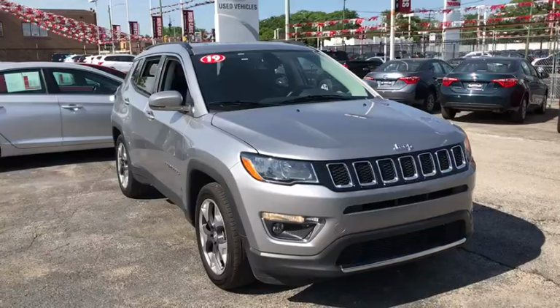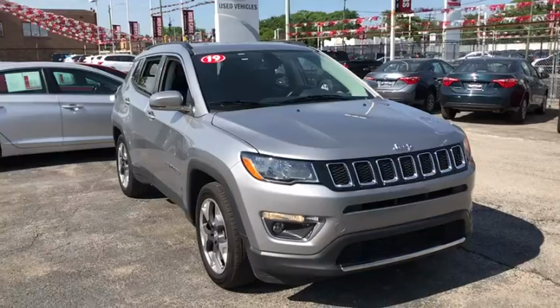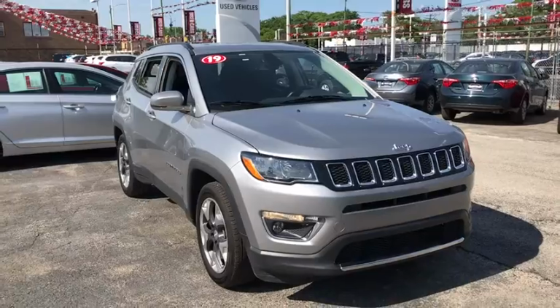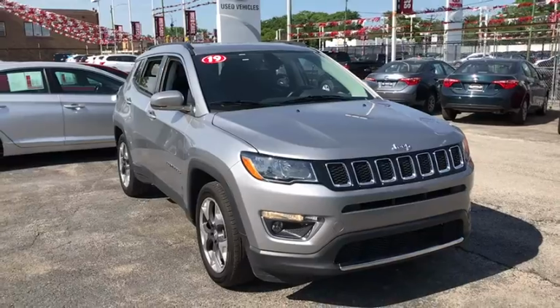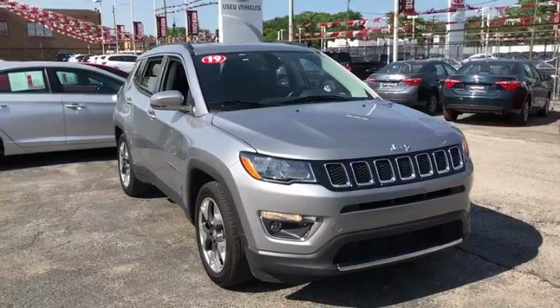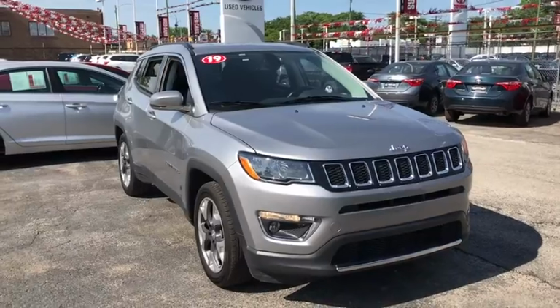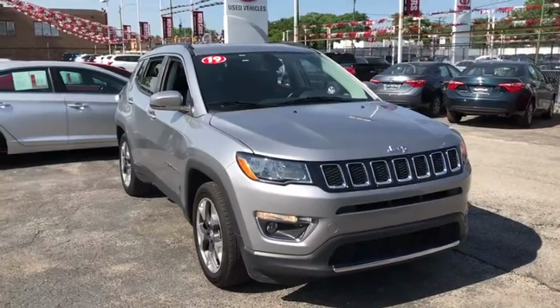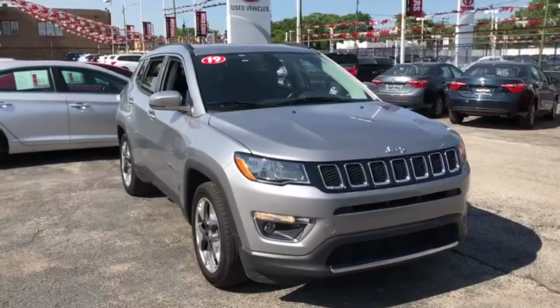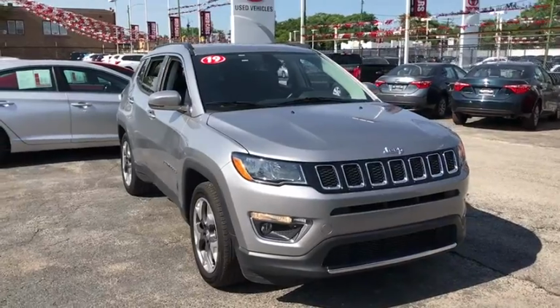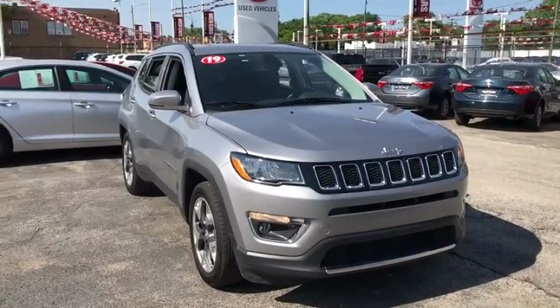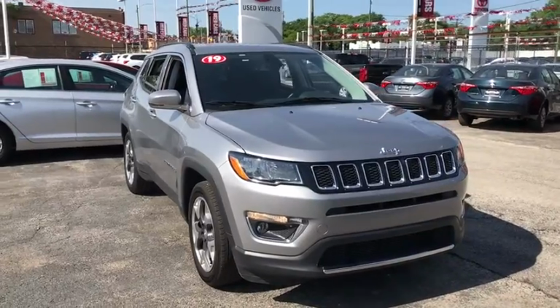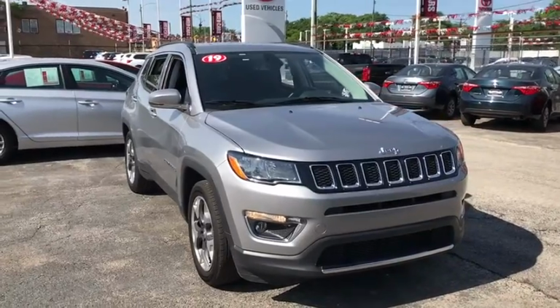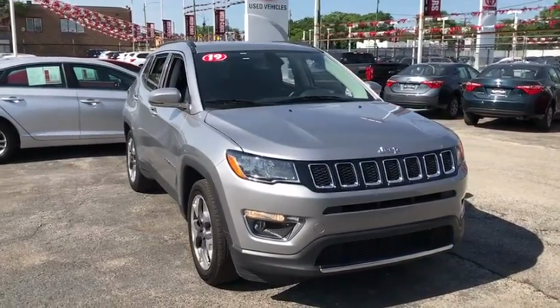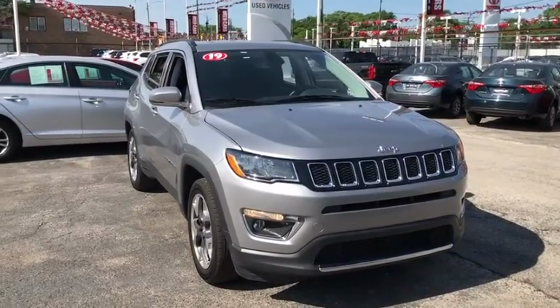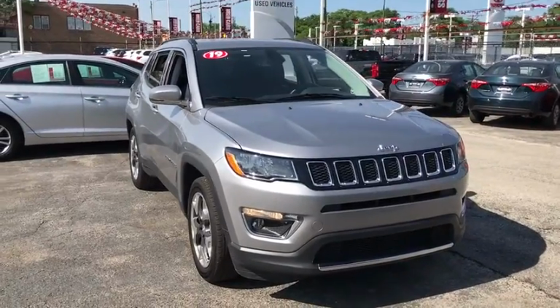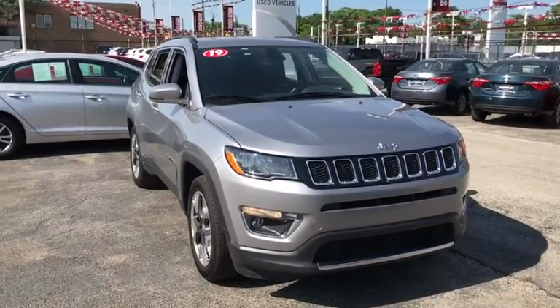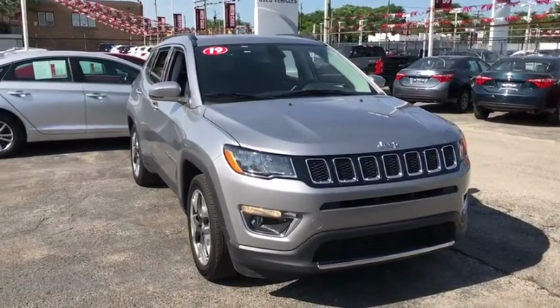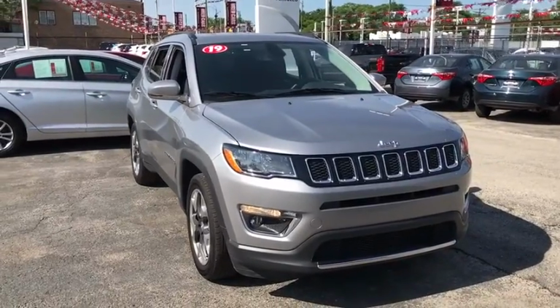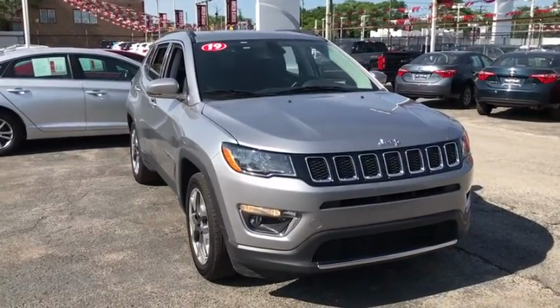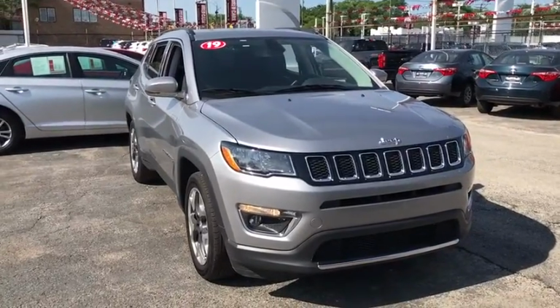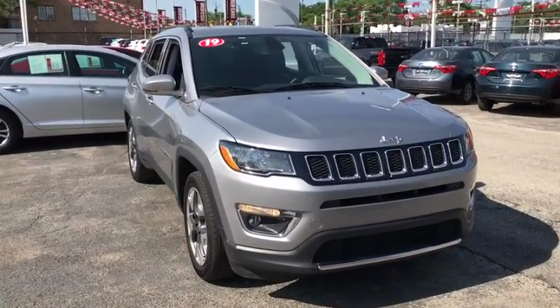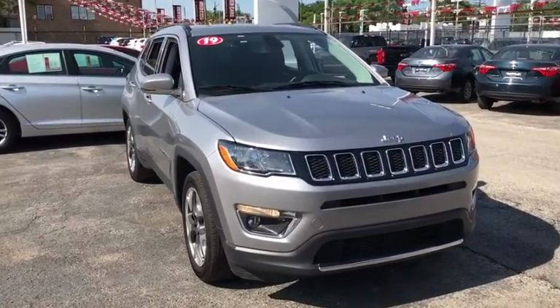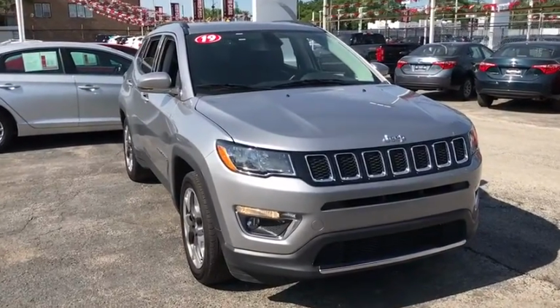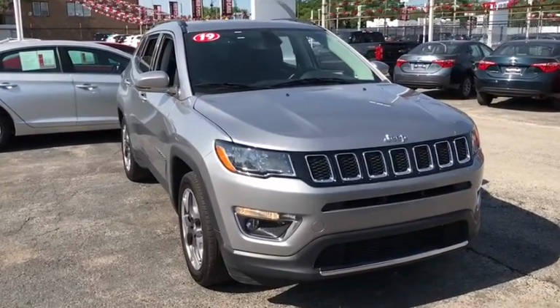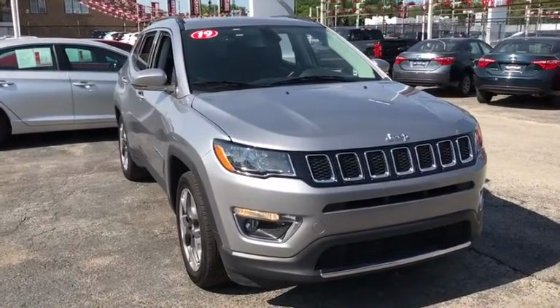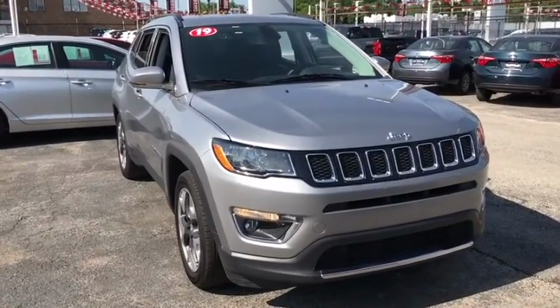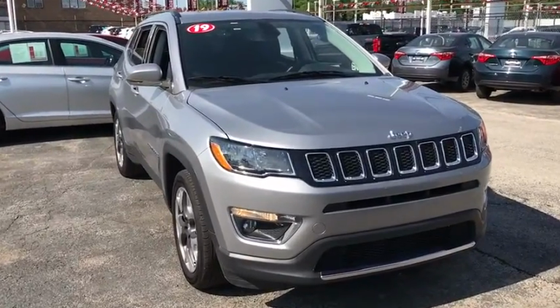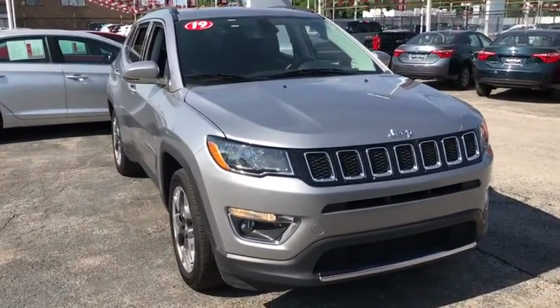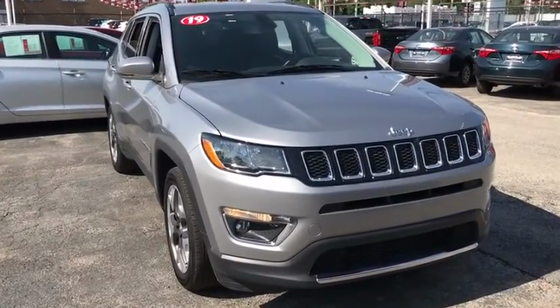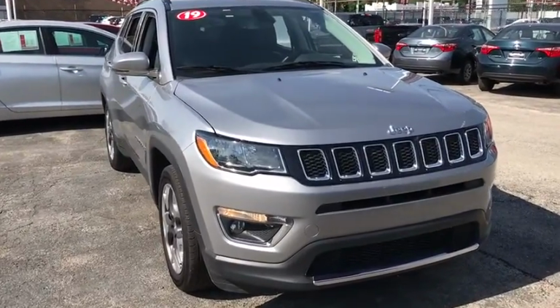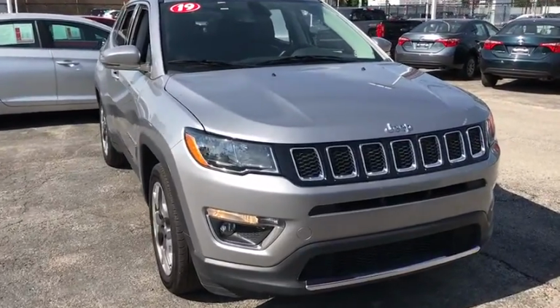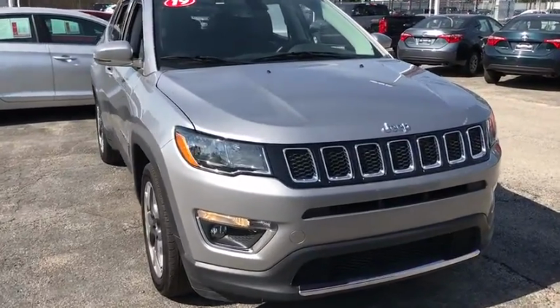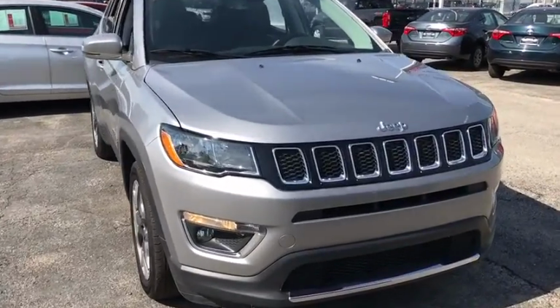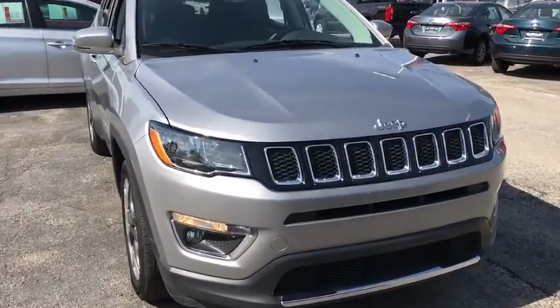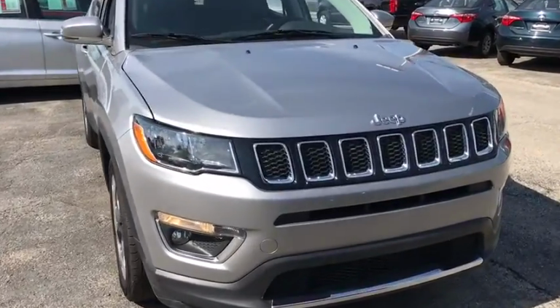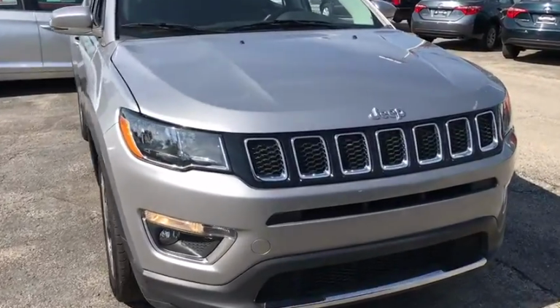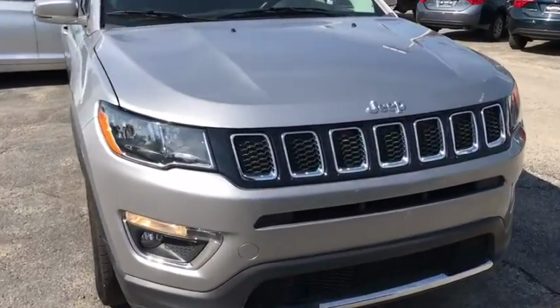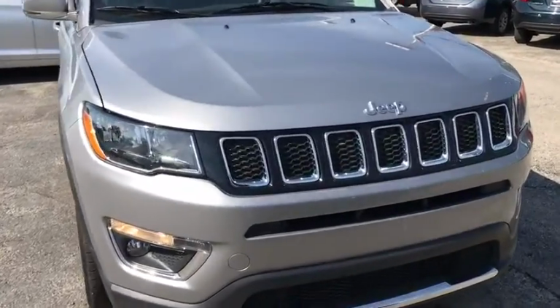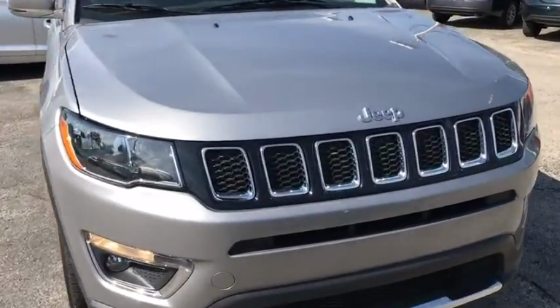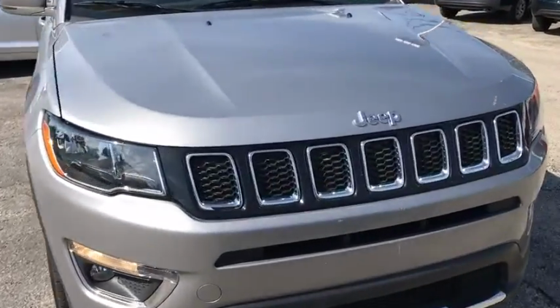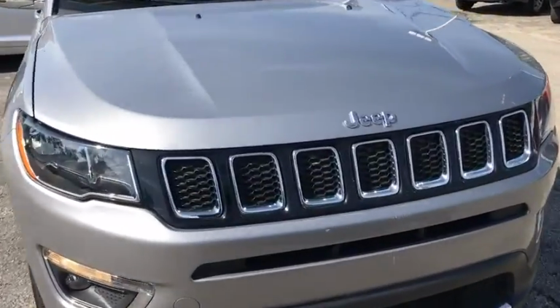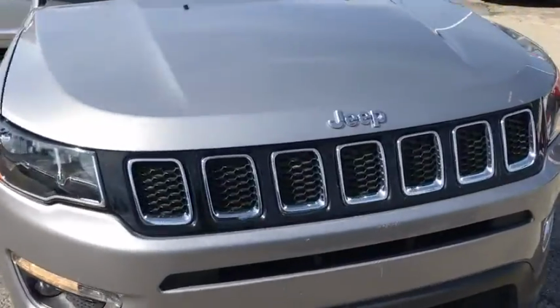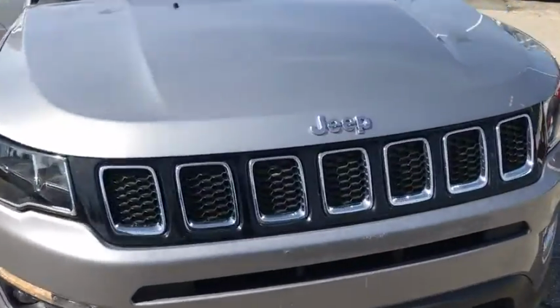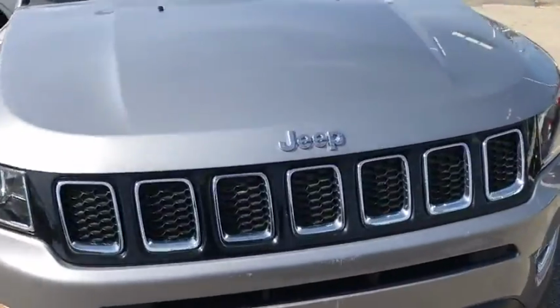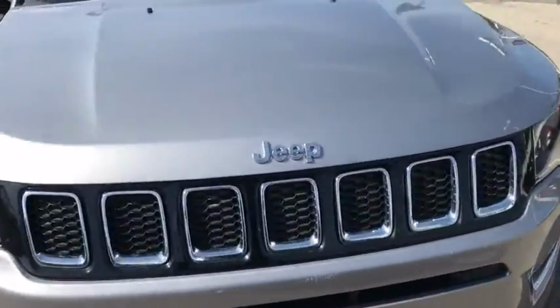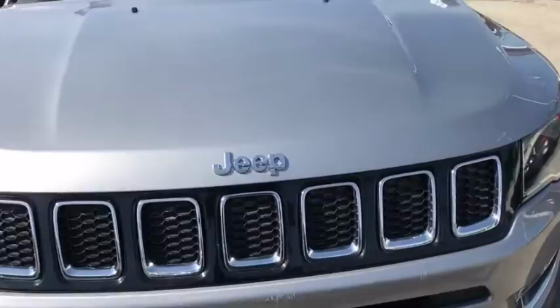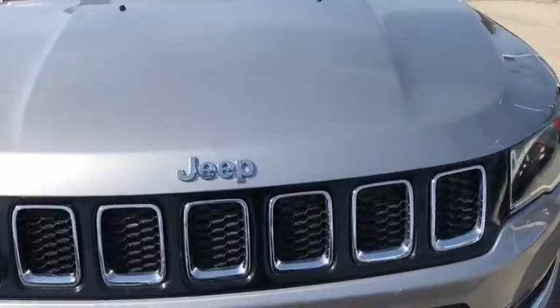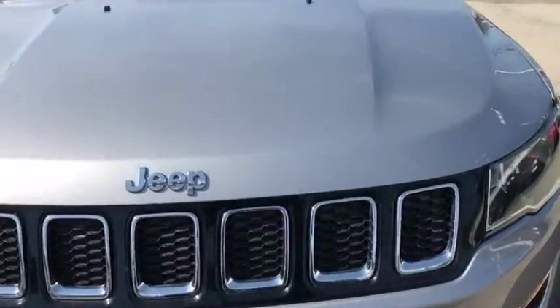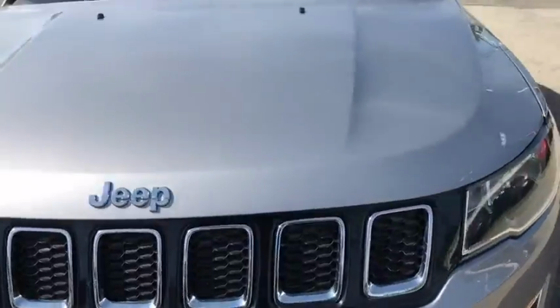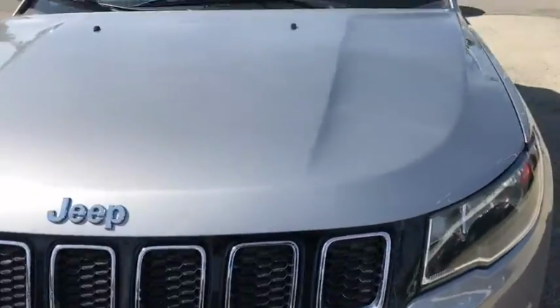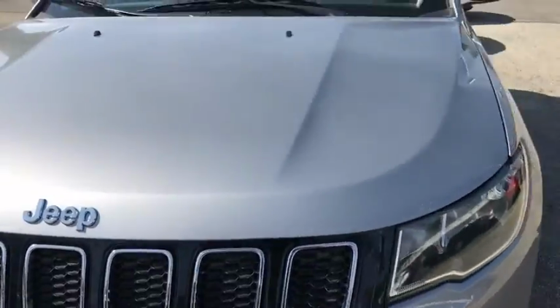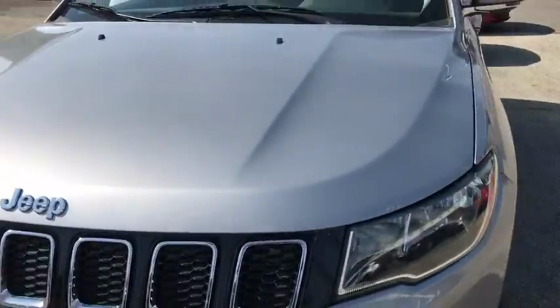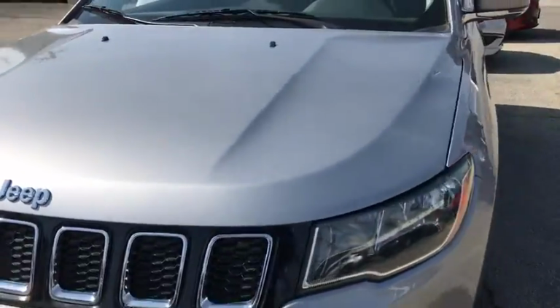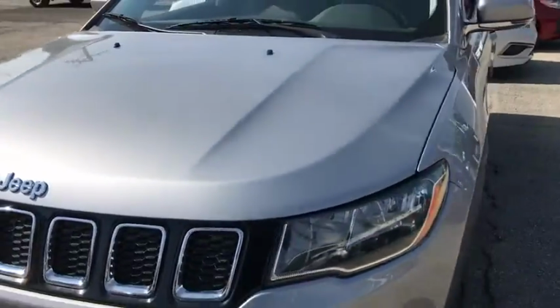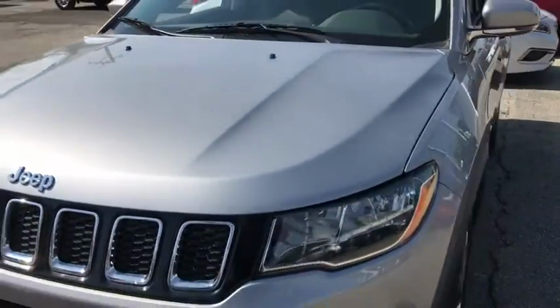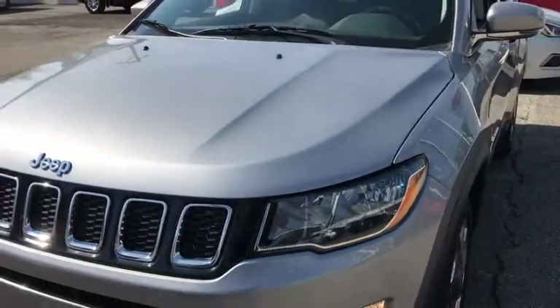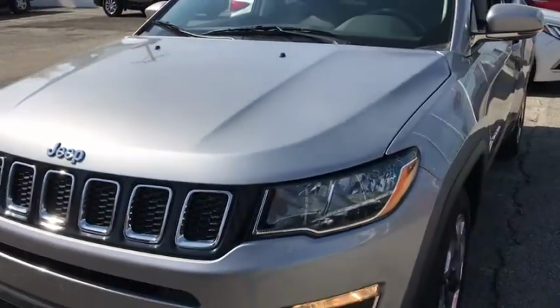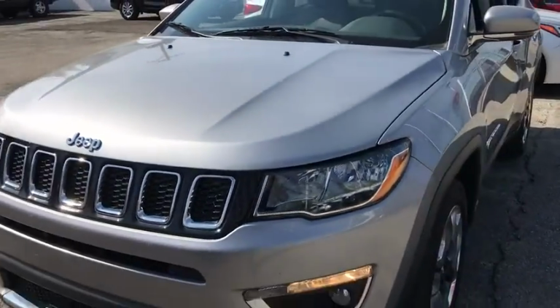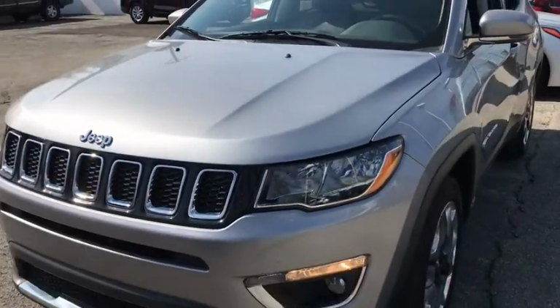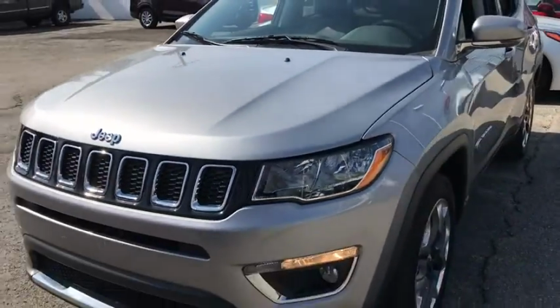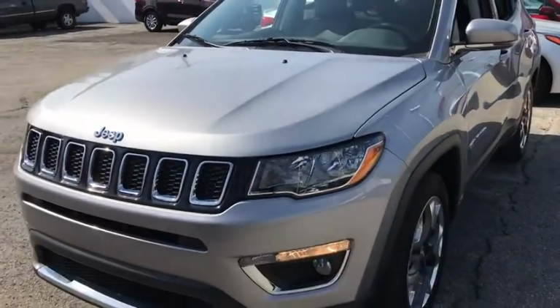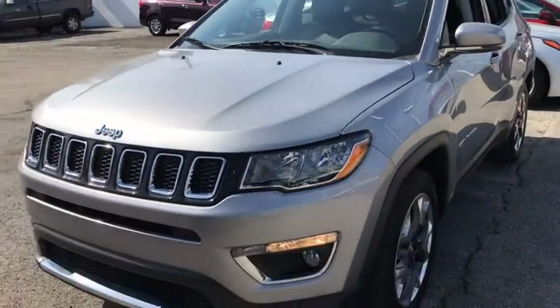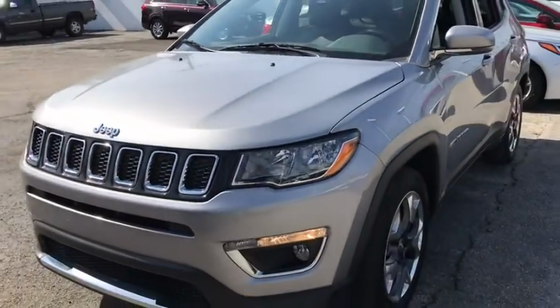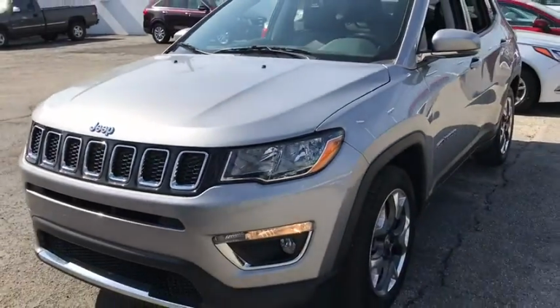Take a ride in the 2019 Jeep Compass. The Jeep Compass has a solid, sophisticated 16-valve engine.